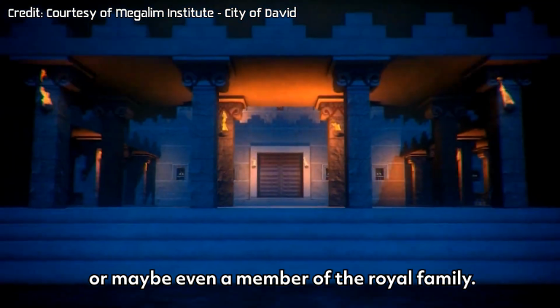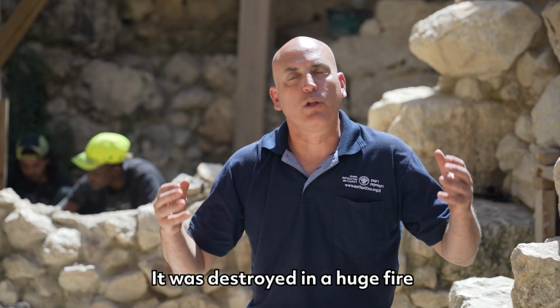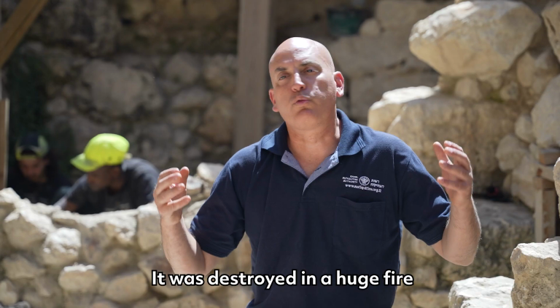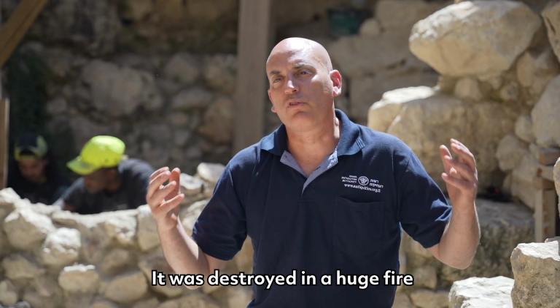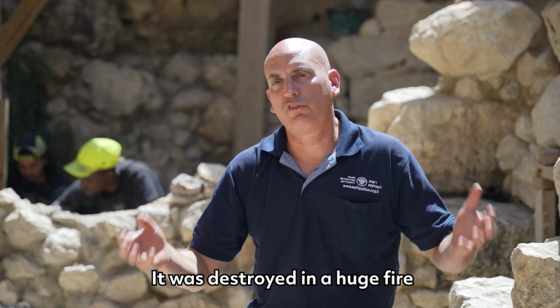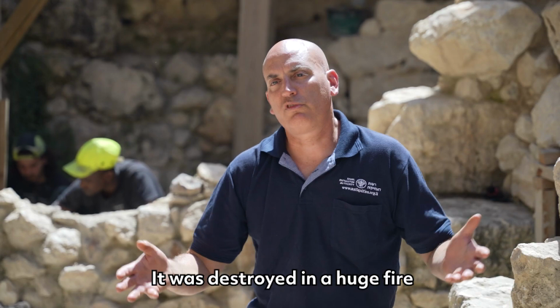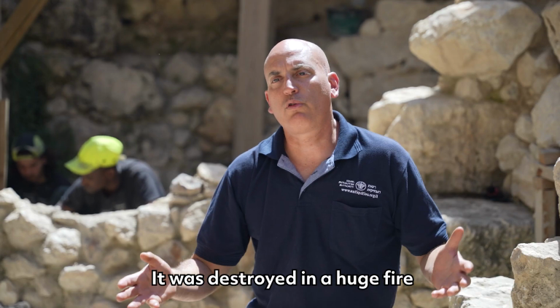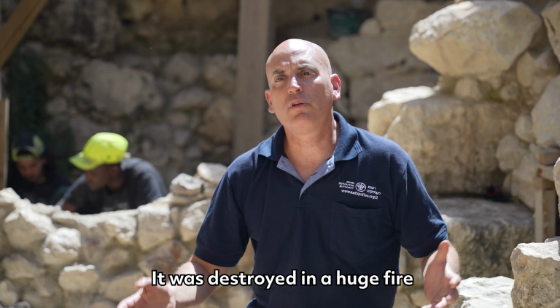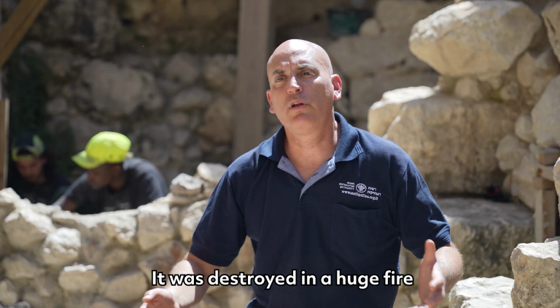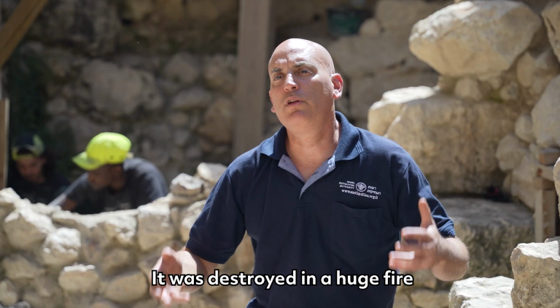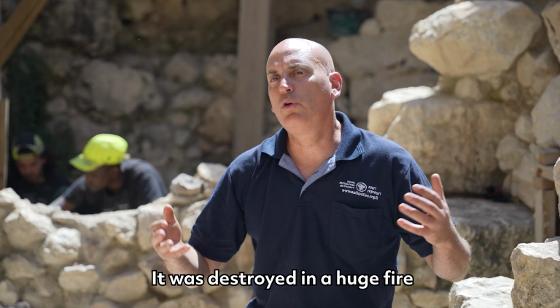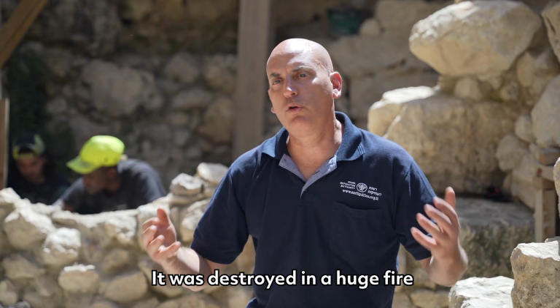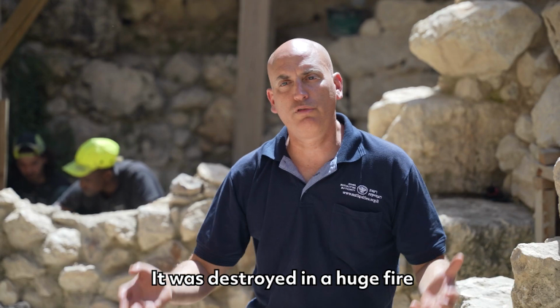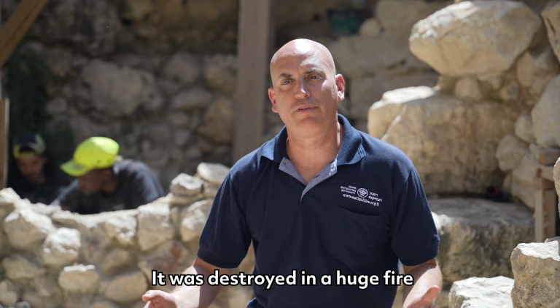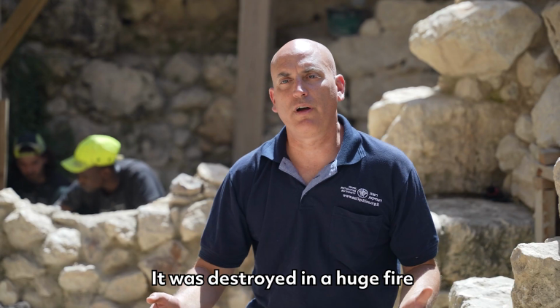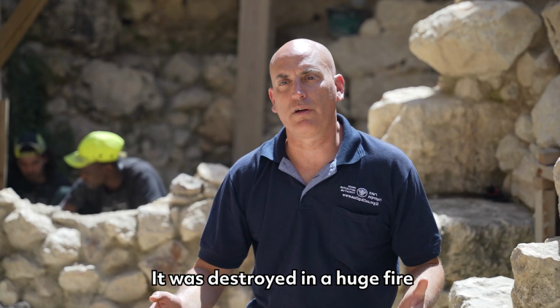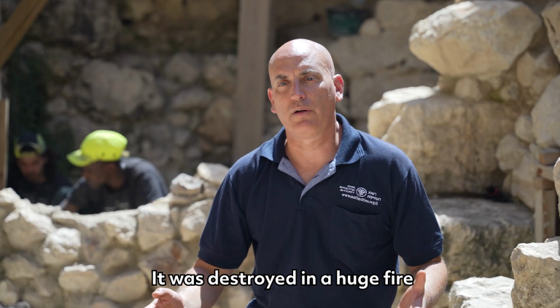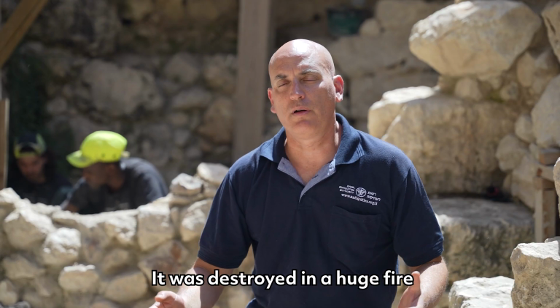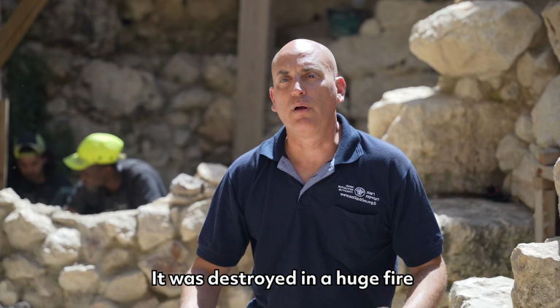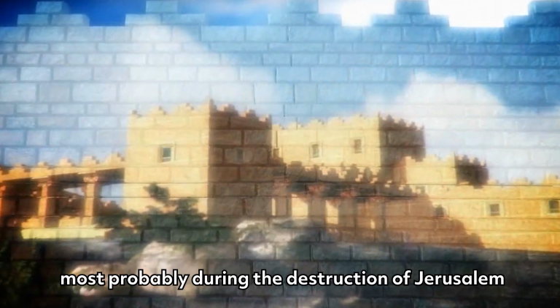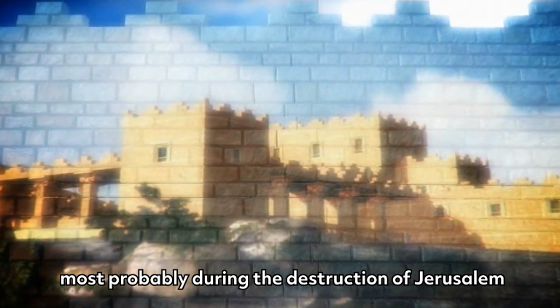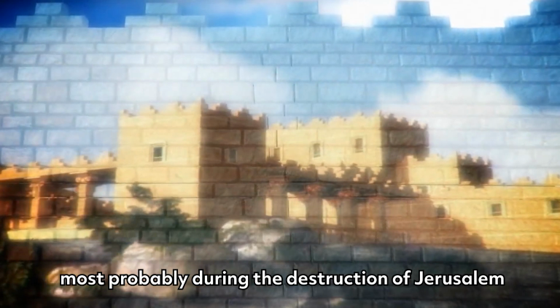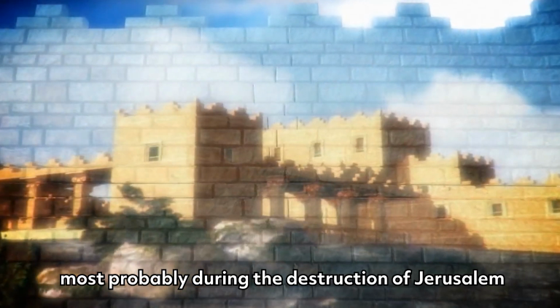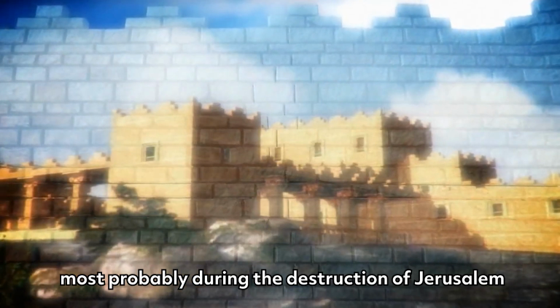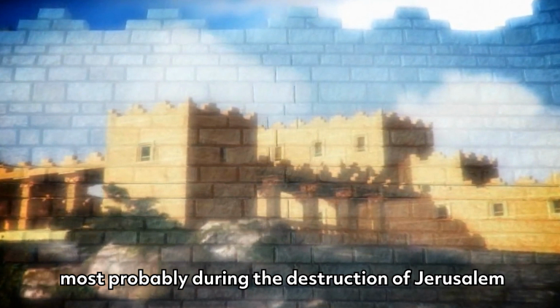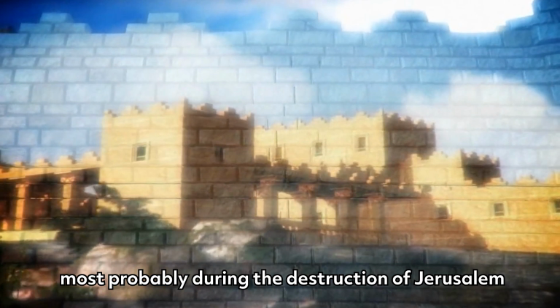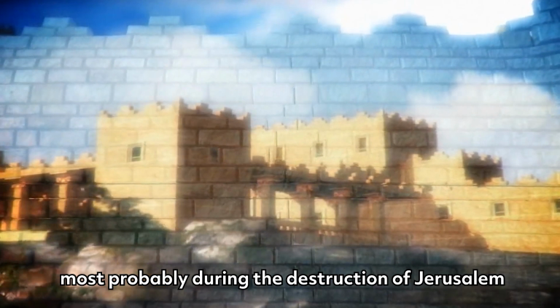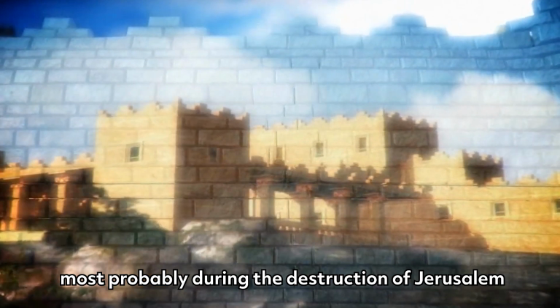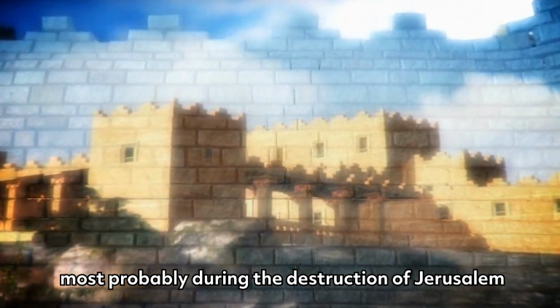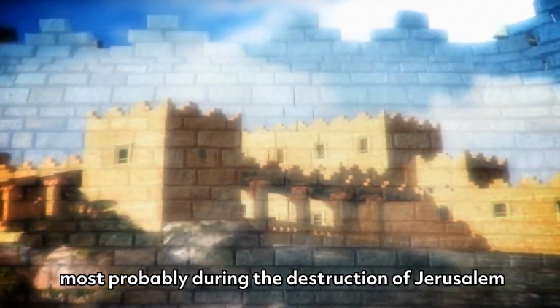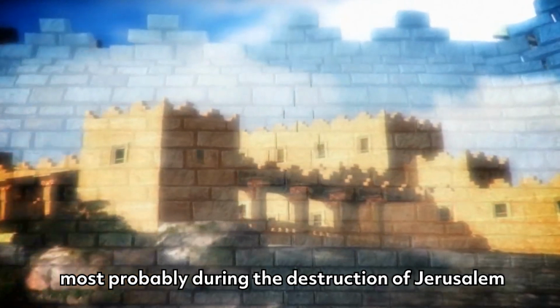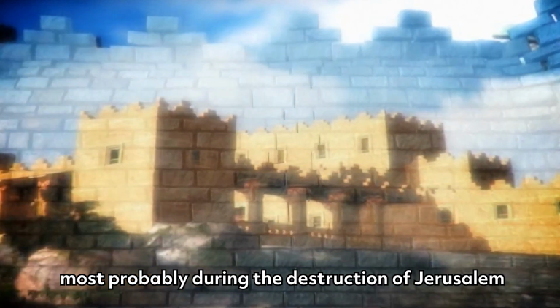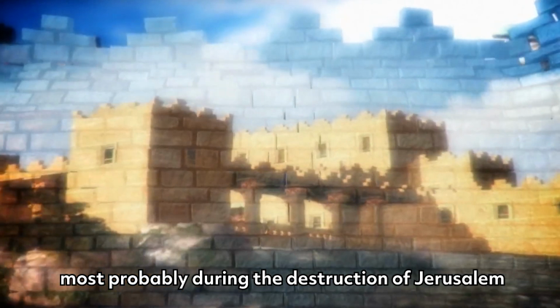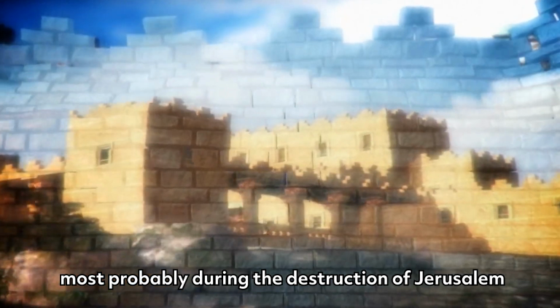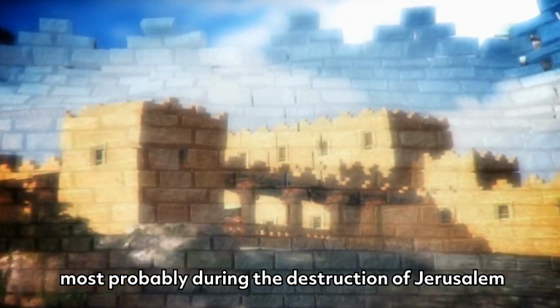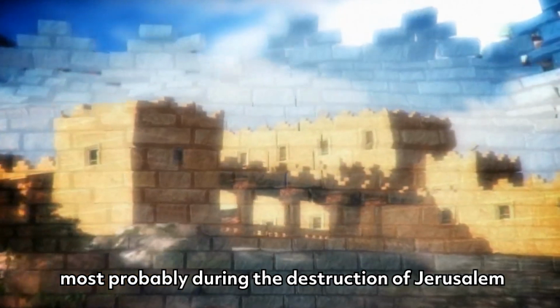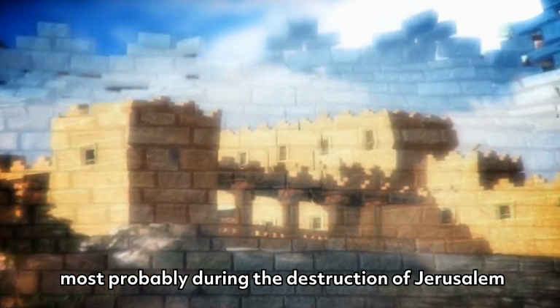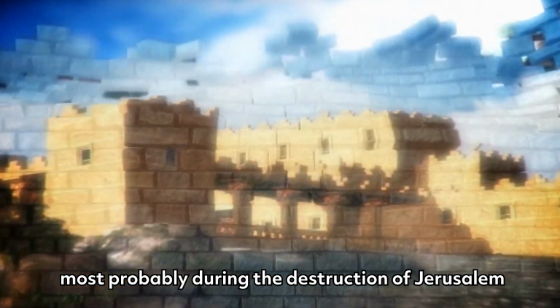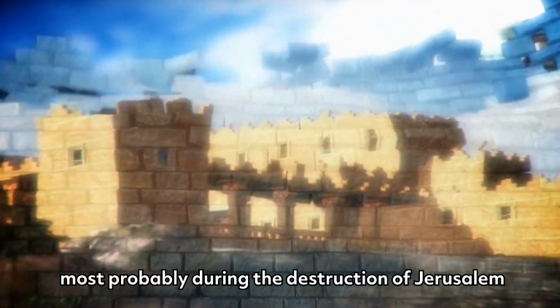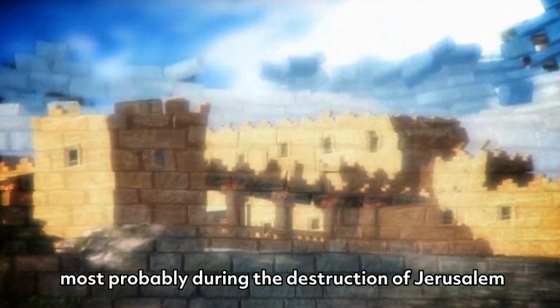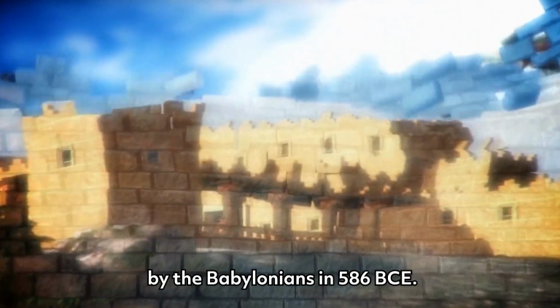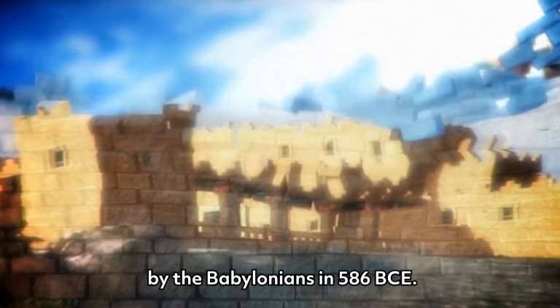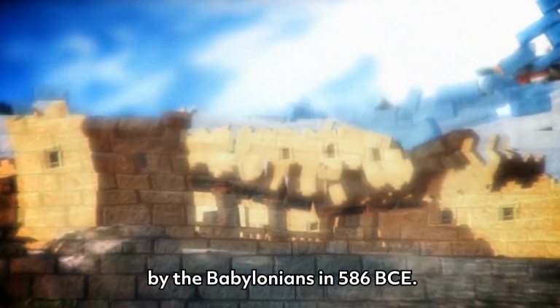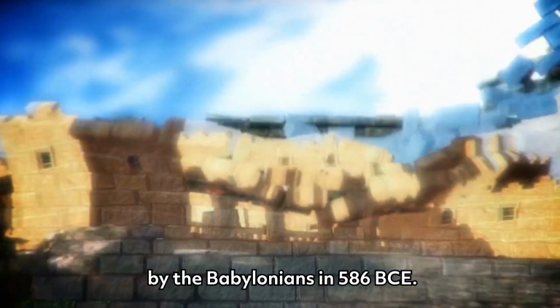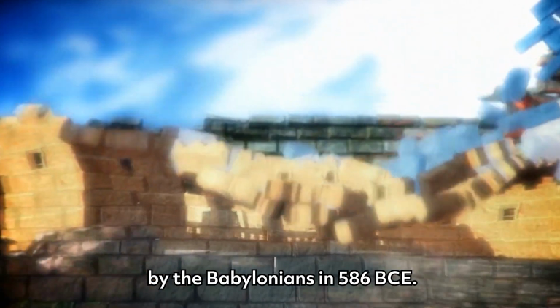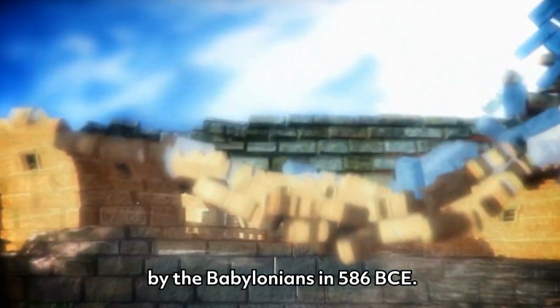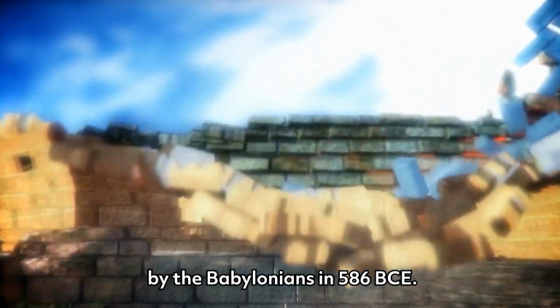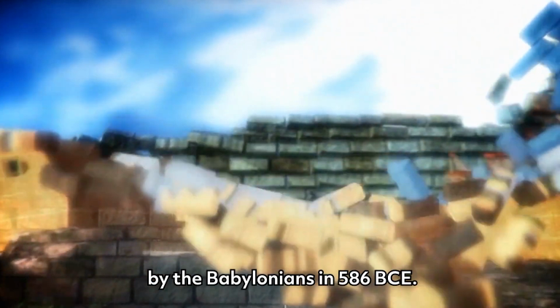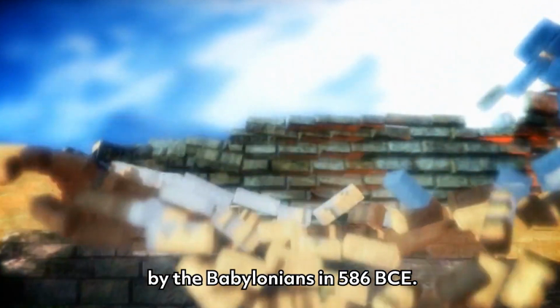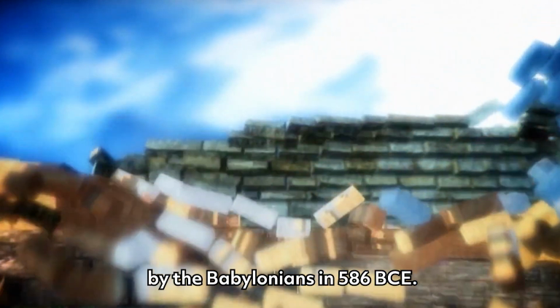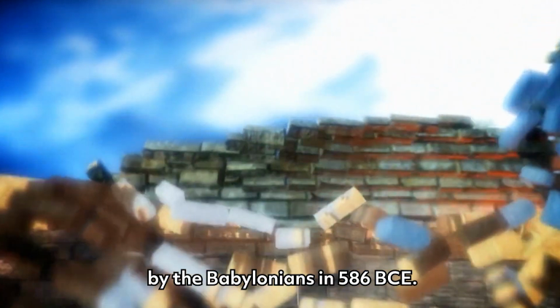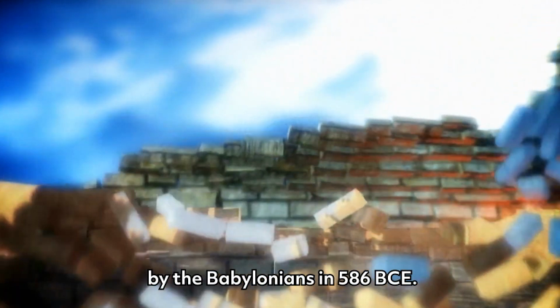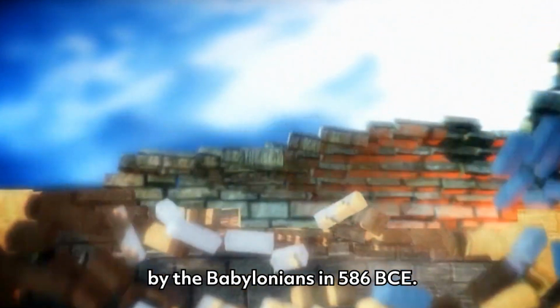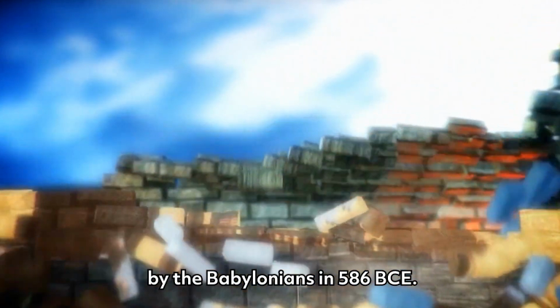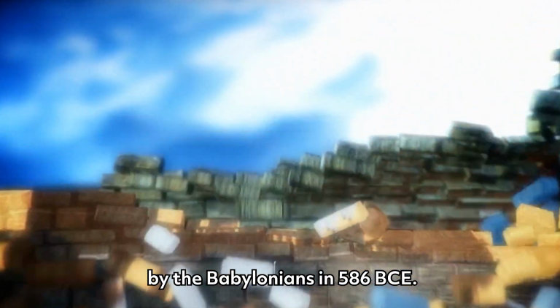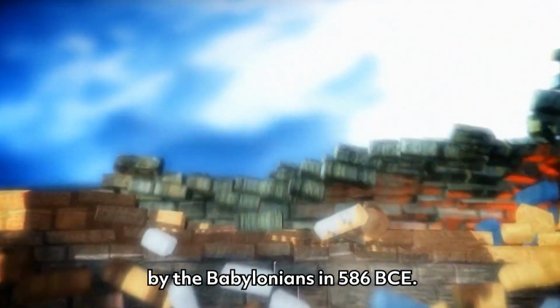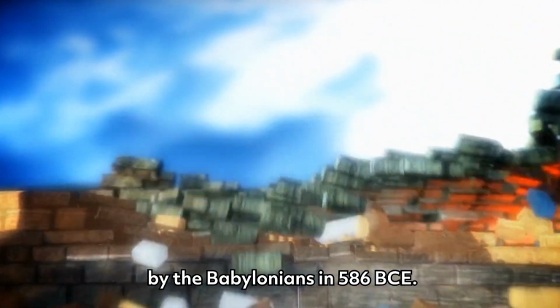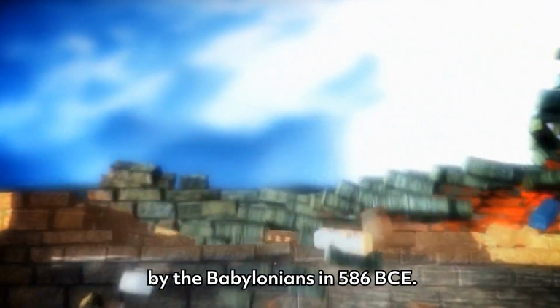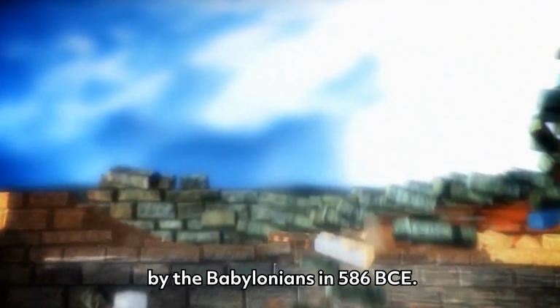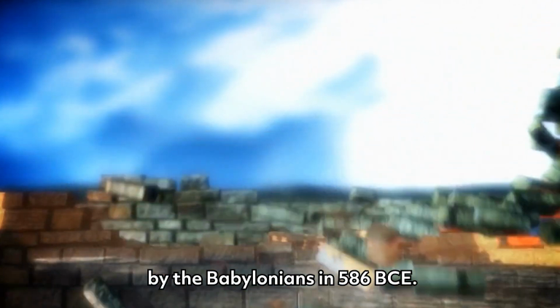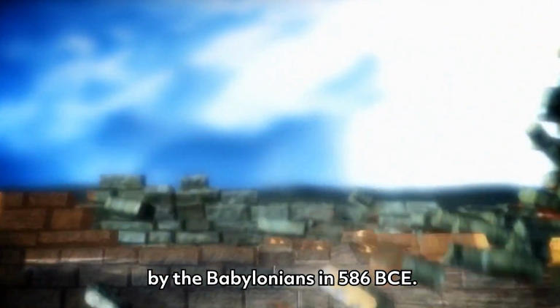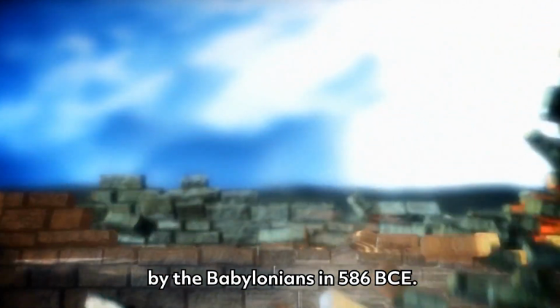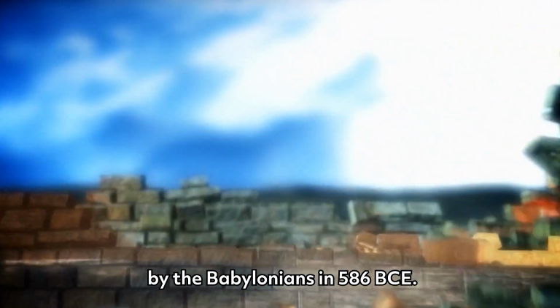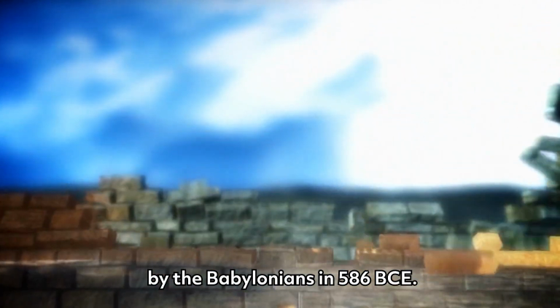It was destroyed in a huge fire, most probably during the destruction of Jerusalem by the Babylonians in 586 BCE.